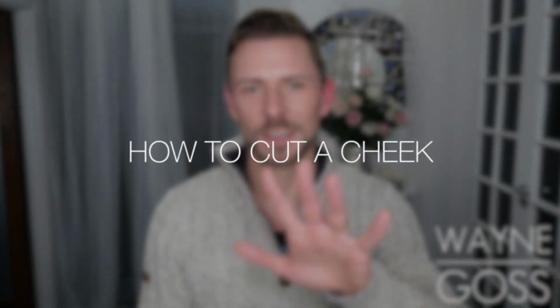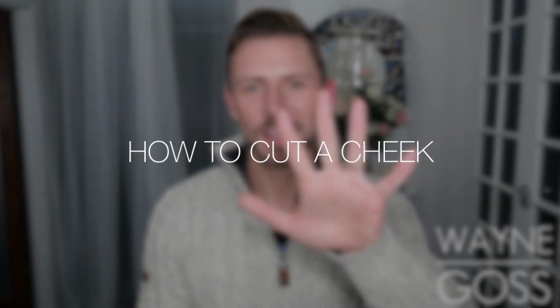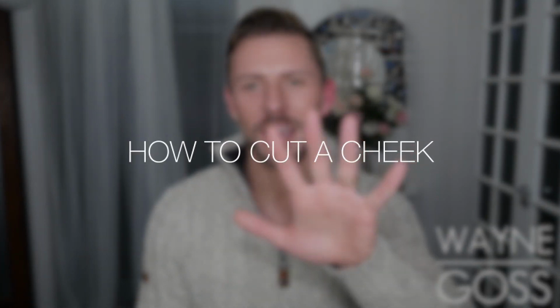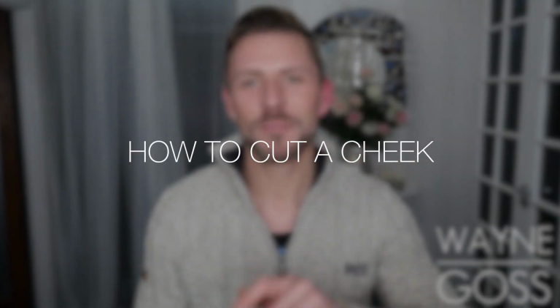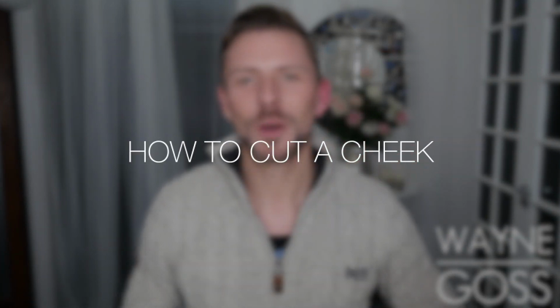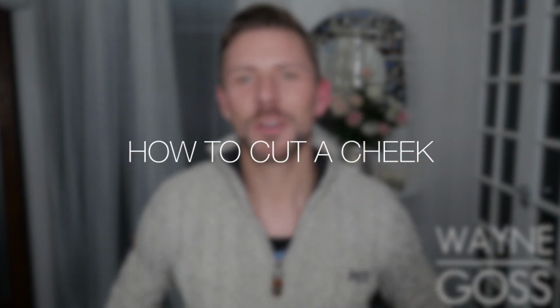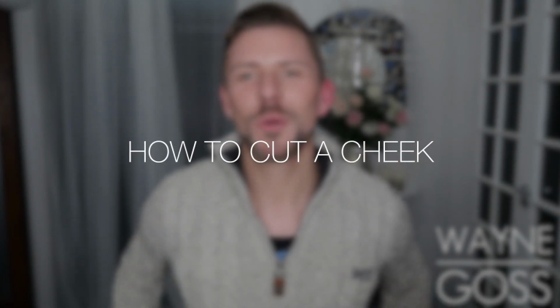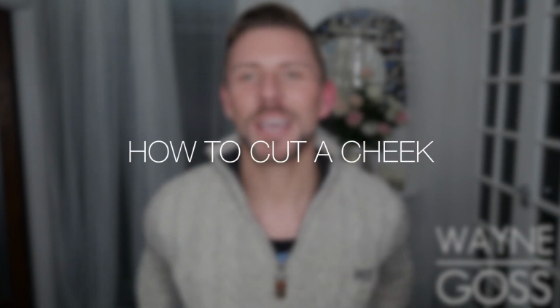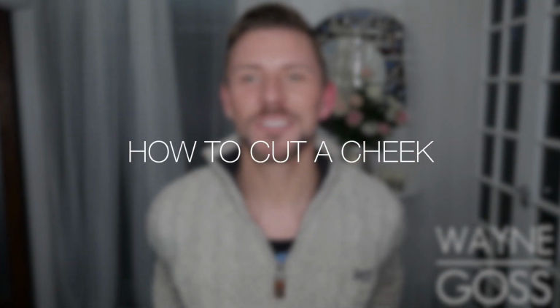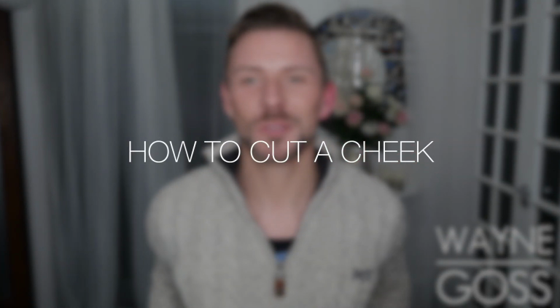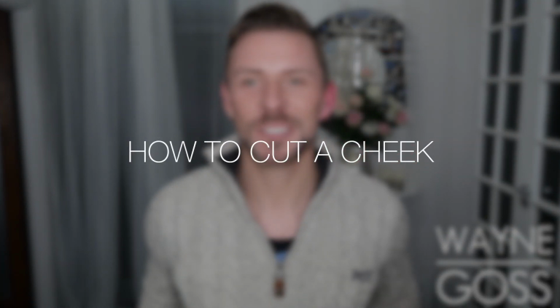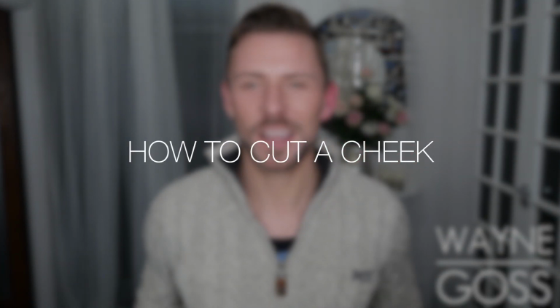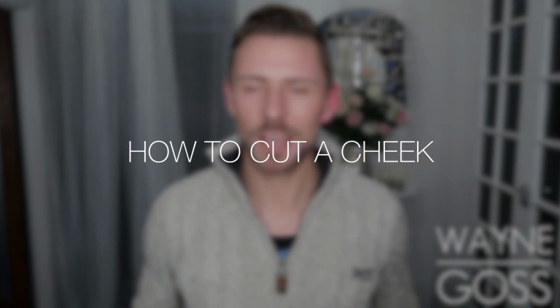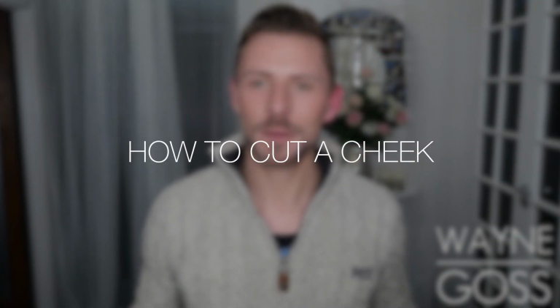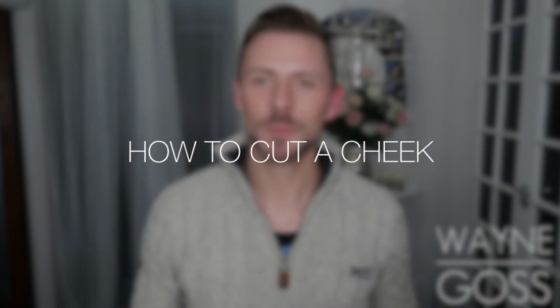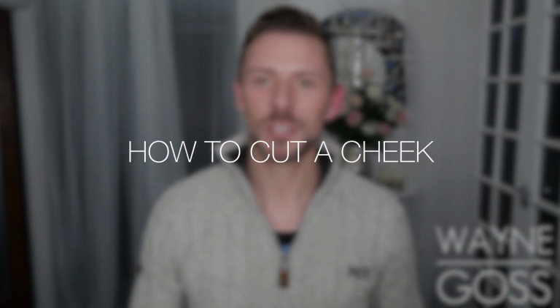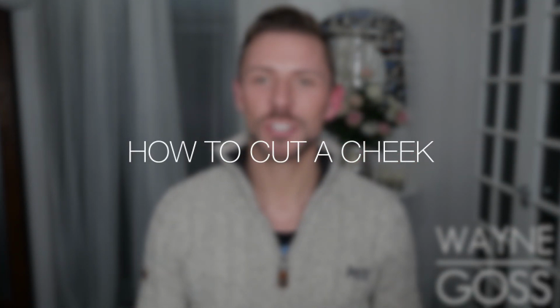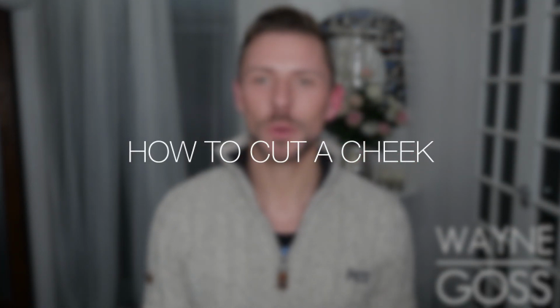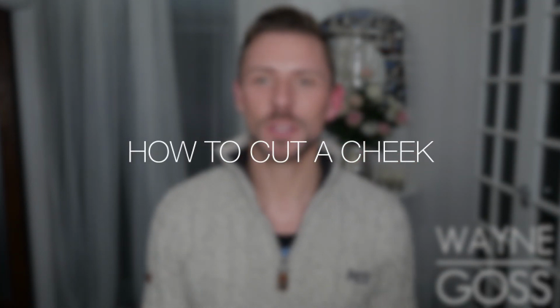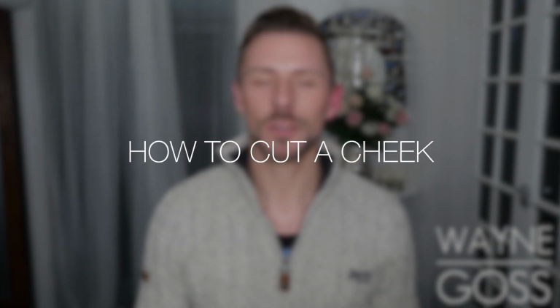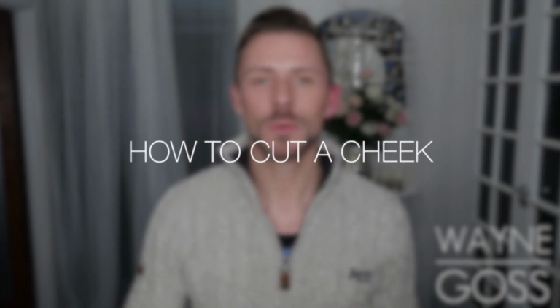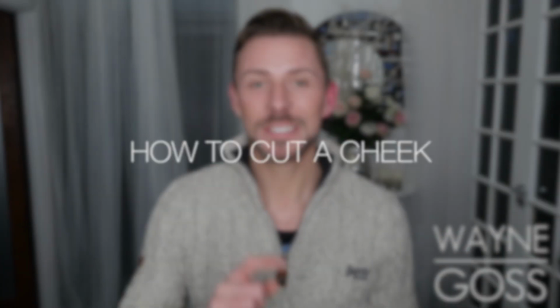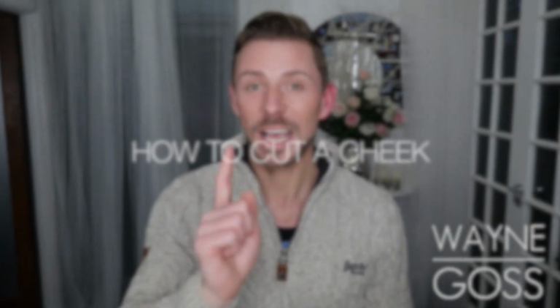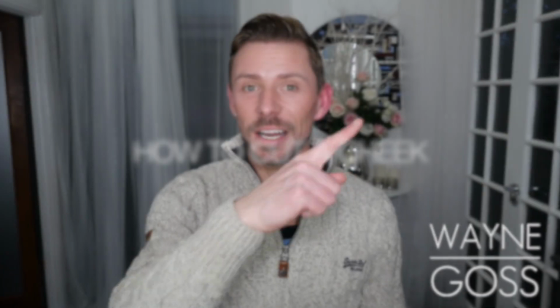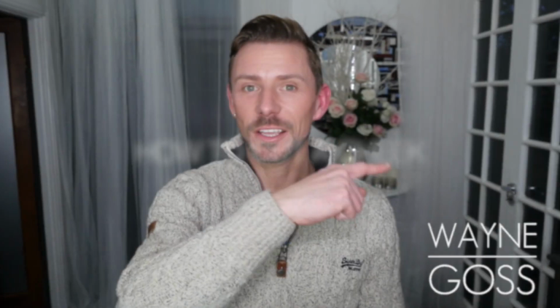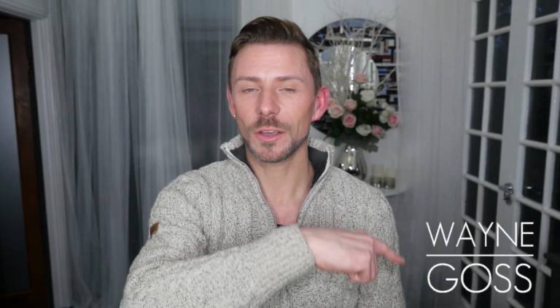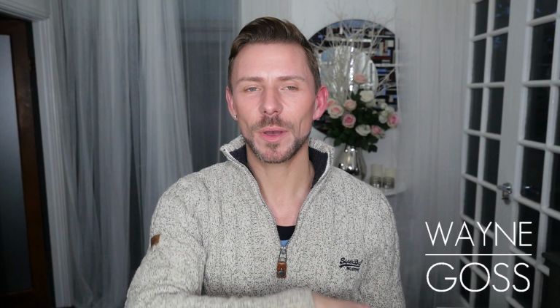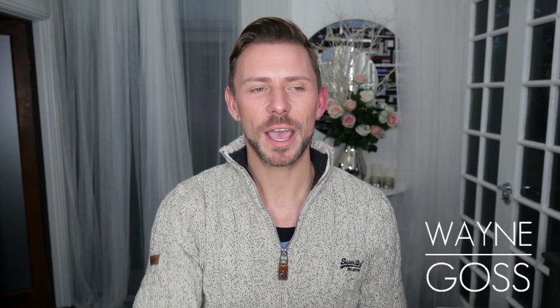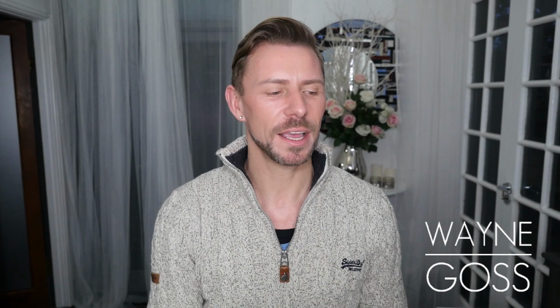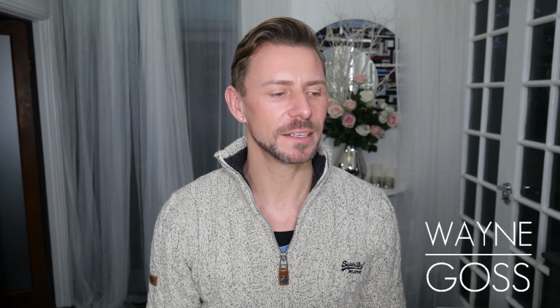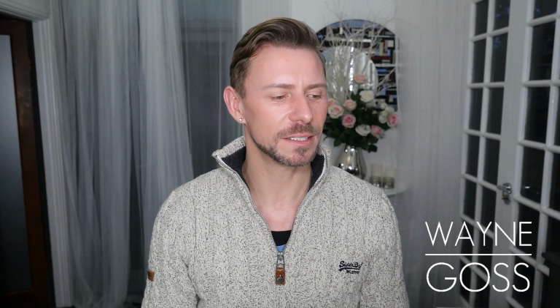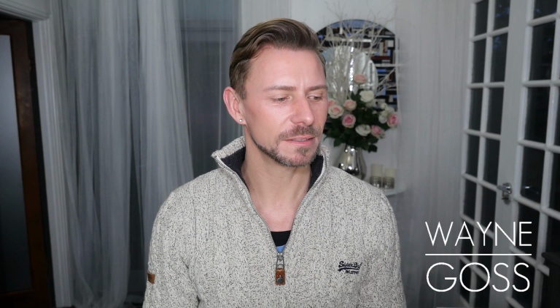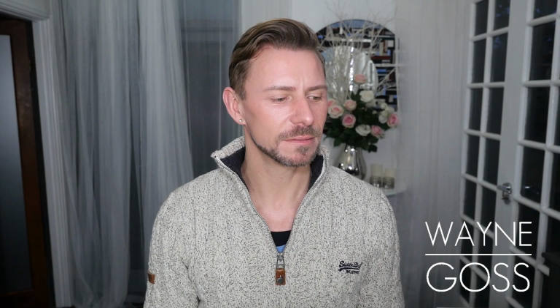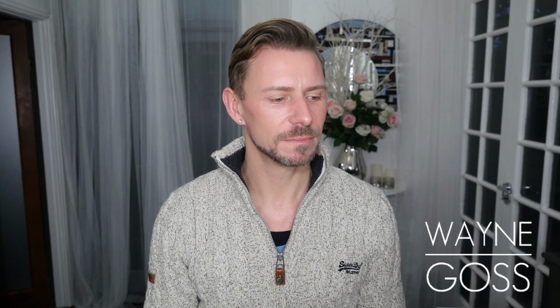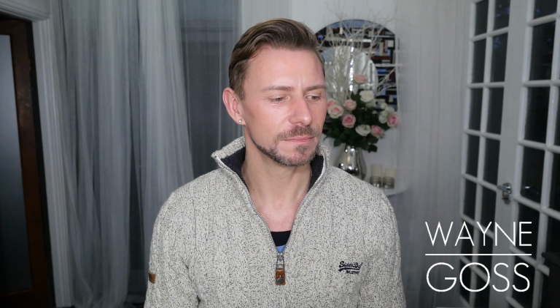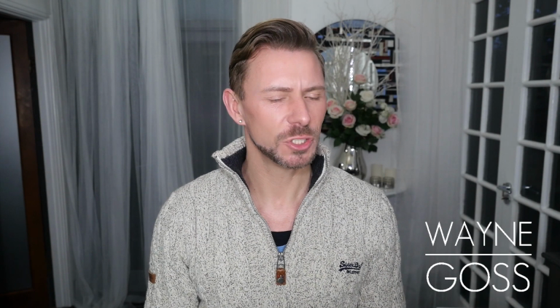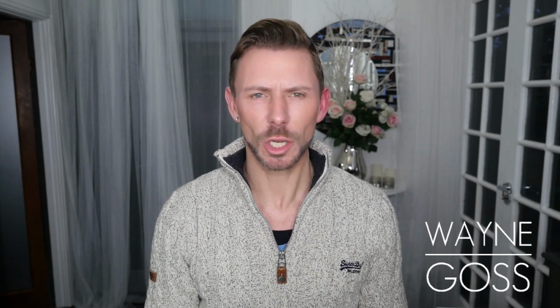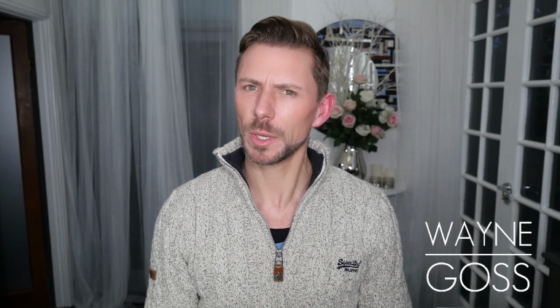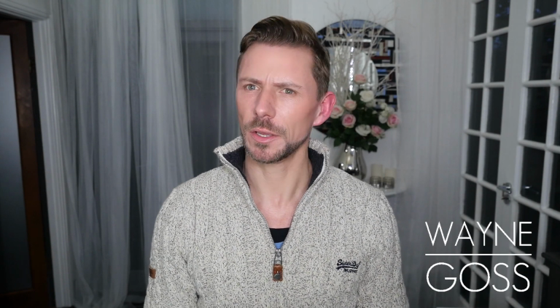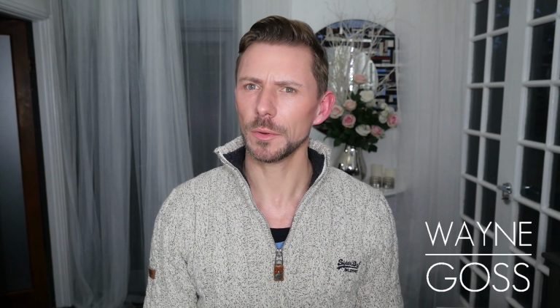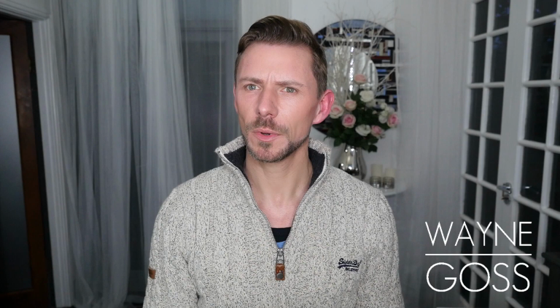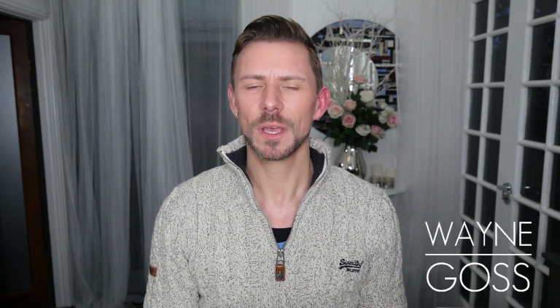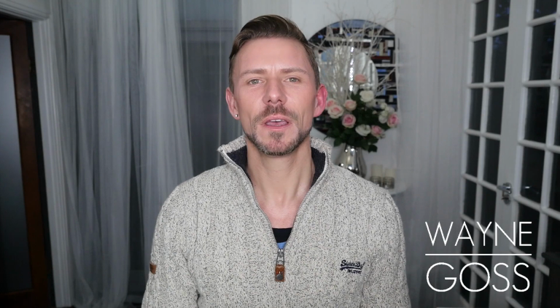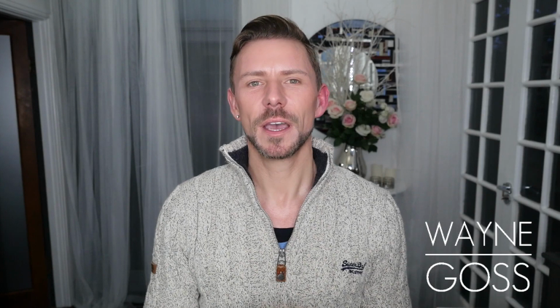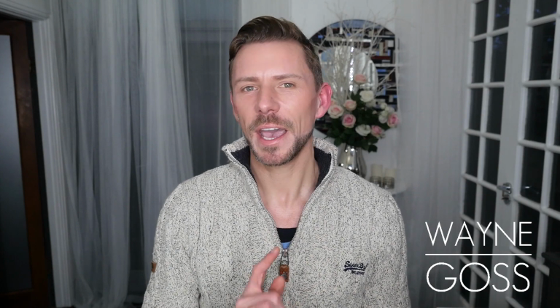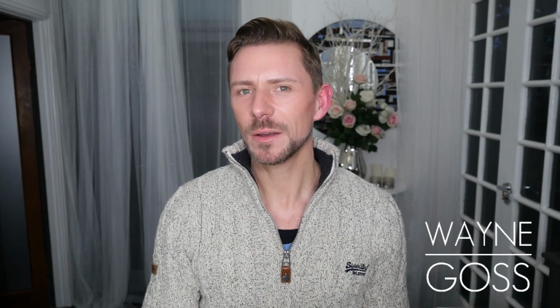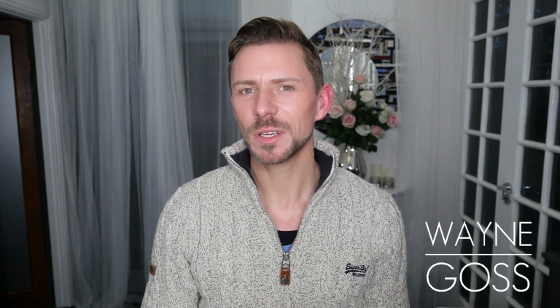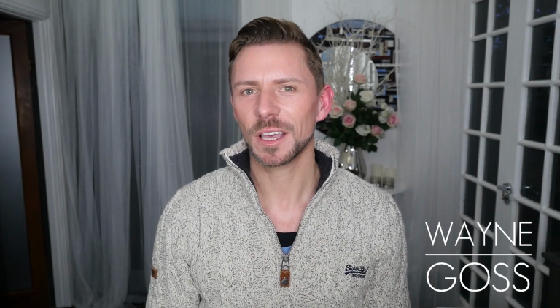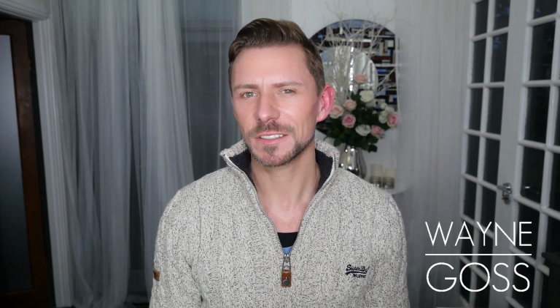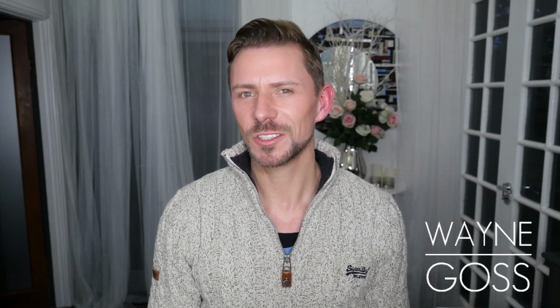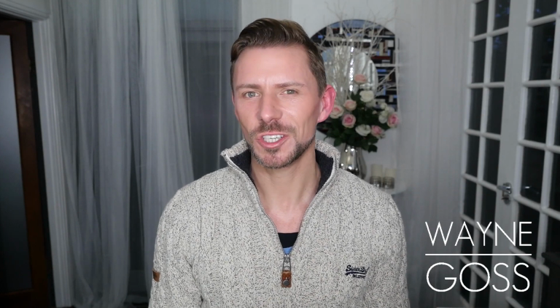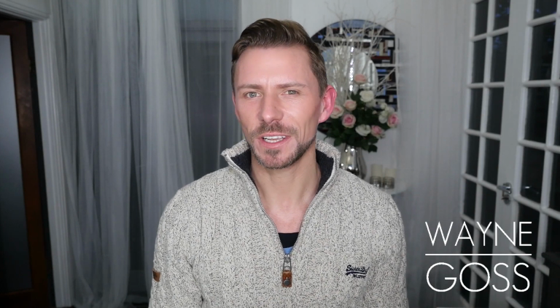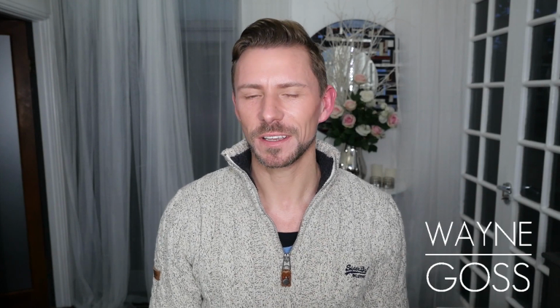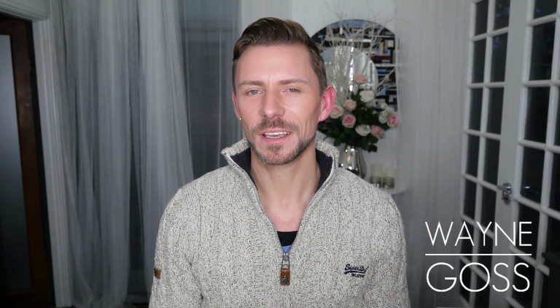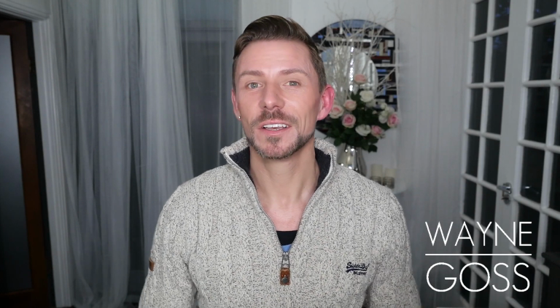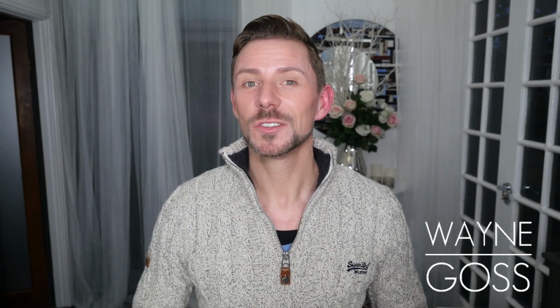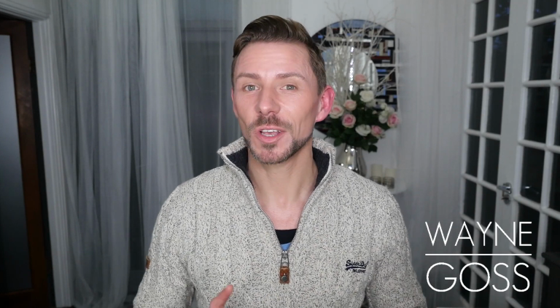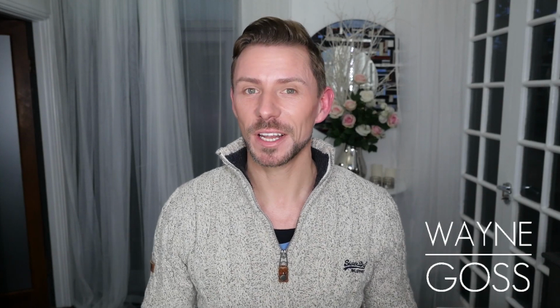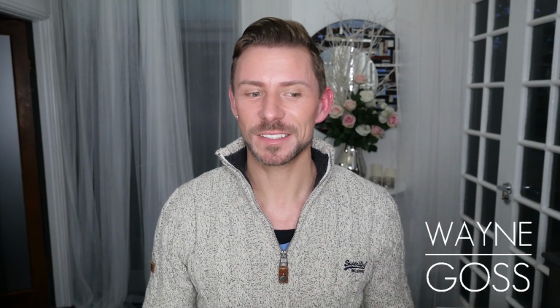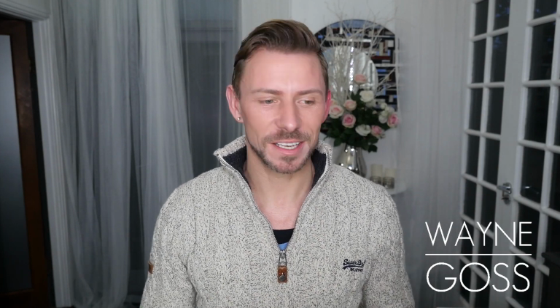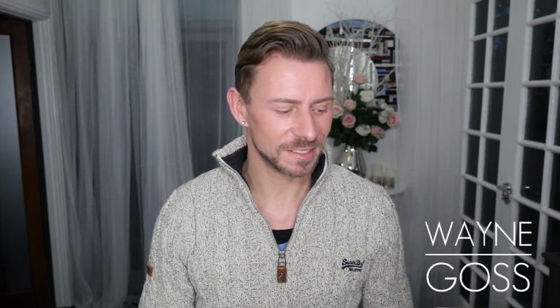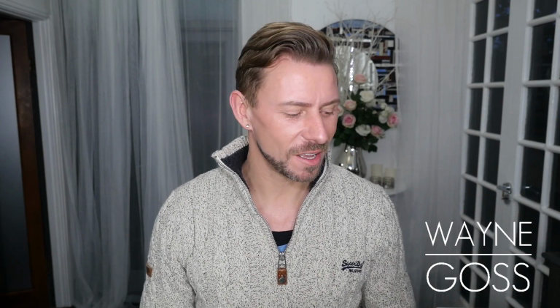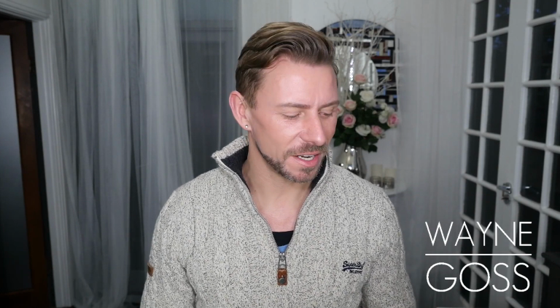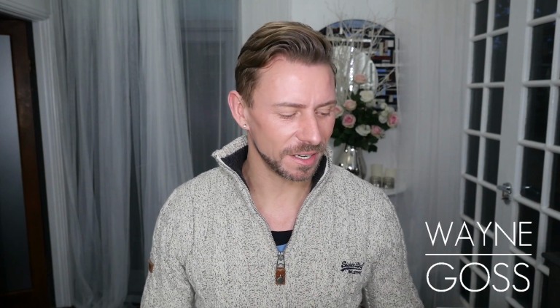Hey everyone! Today I'm going to be showing you and telling you how to cut a cheek. So let's get started.